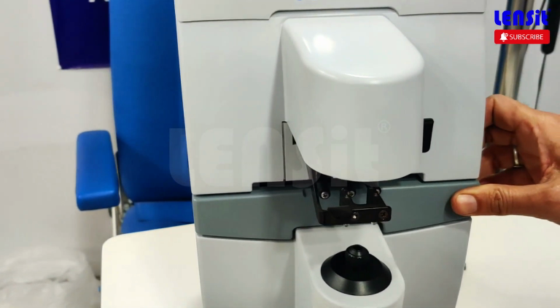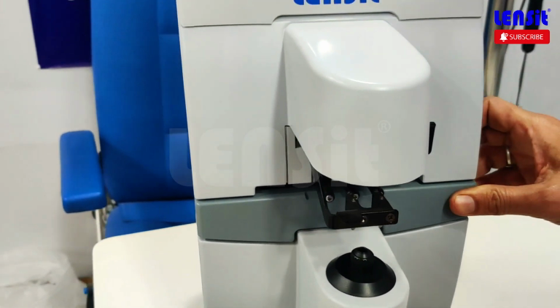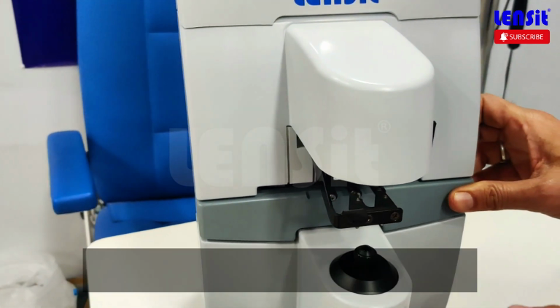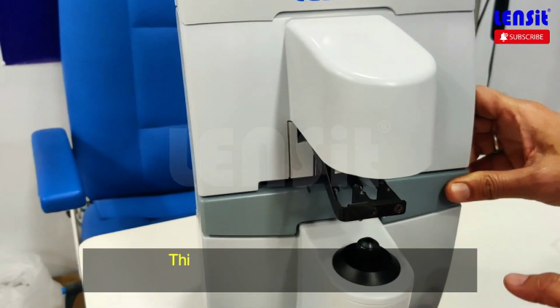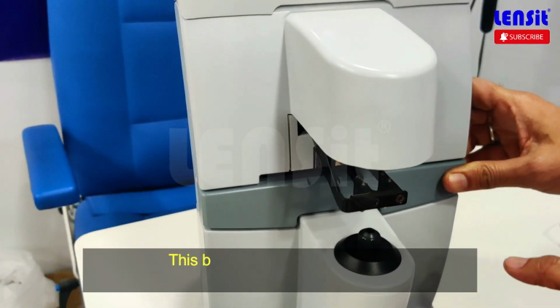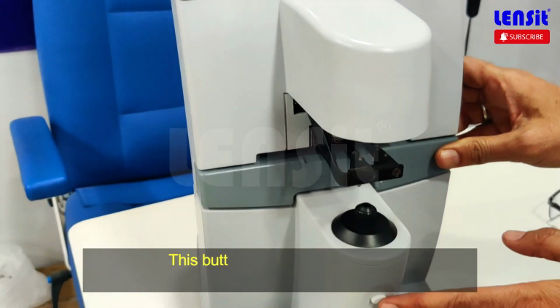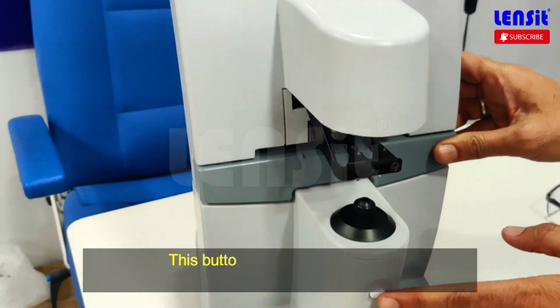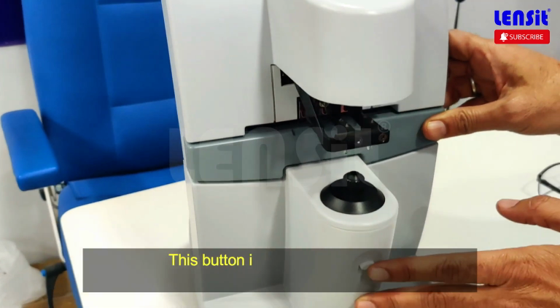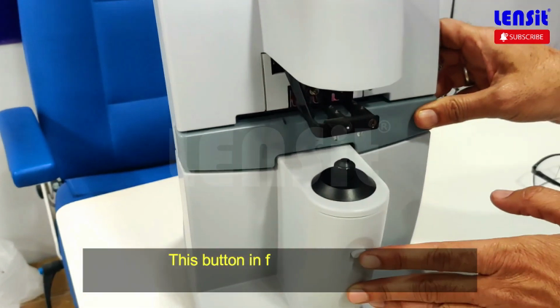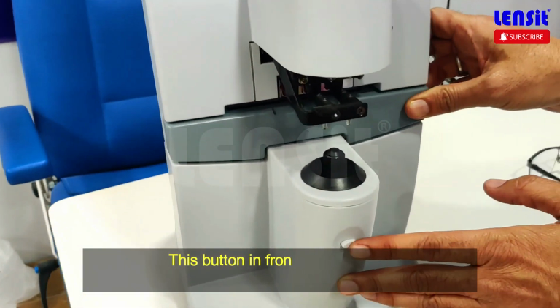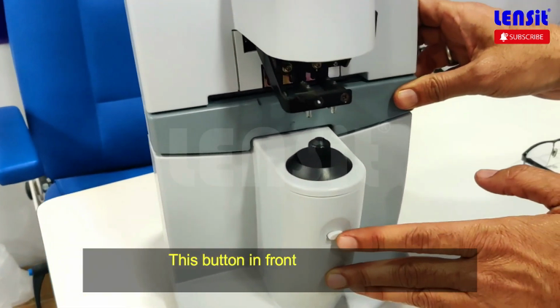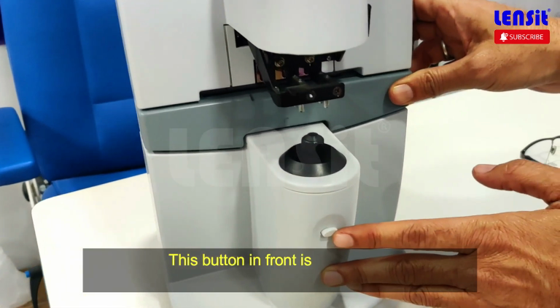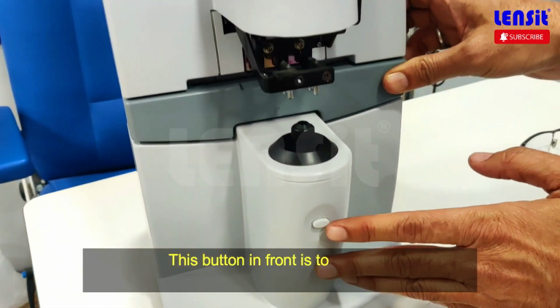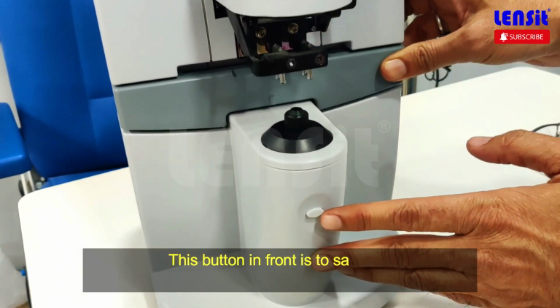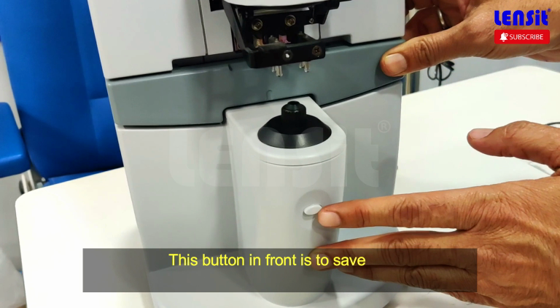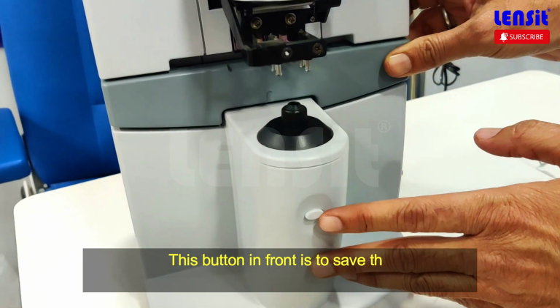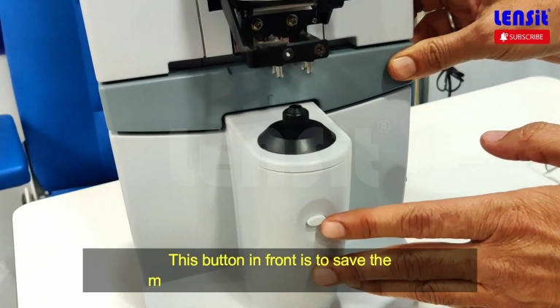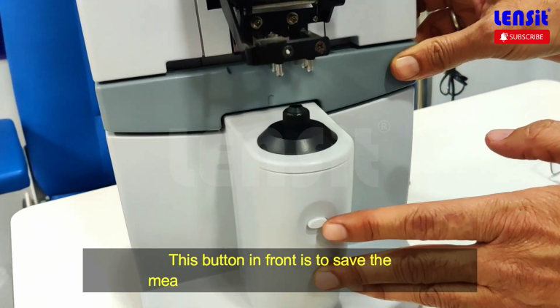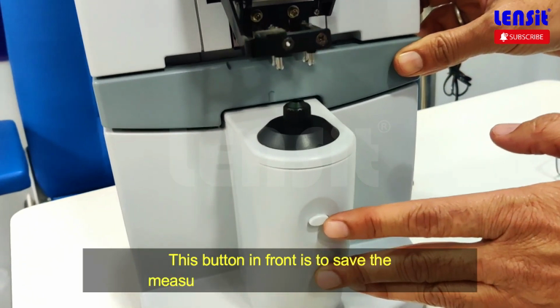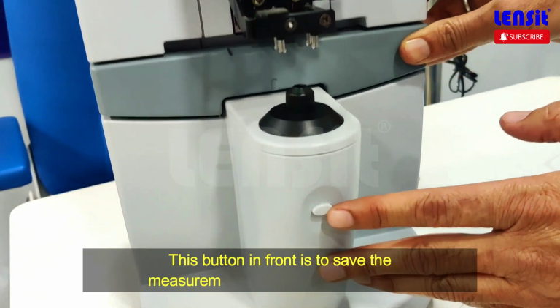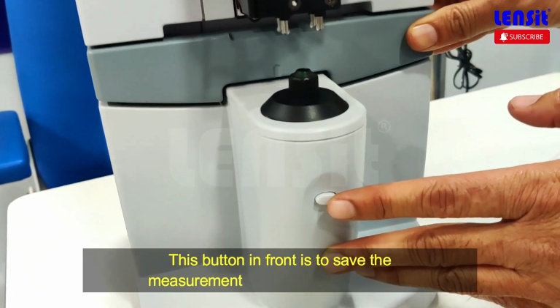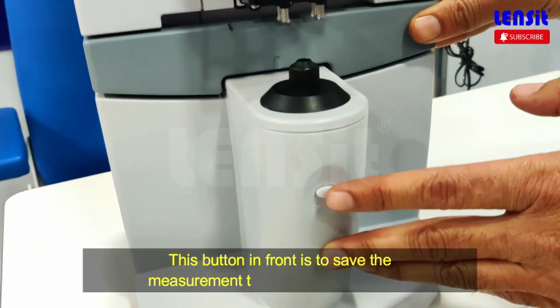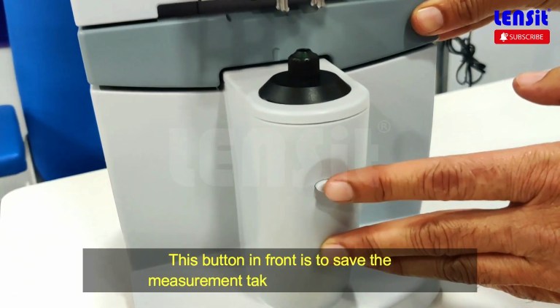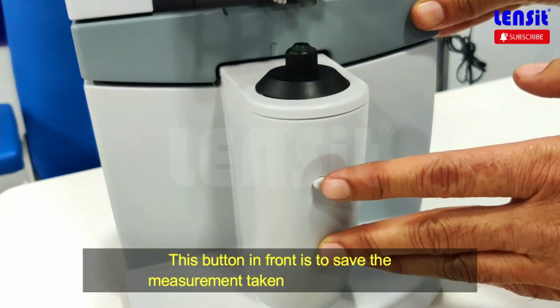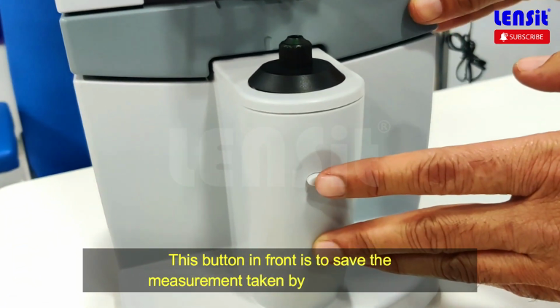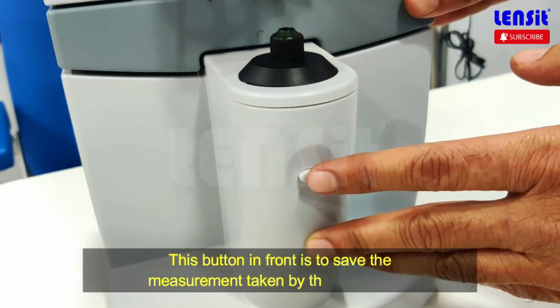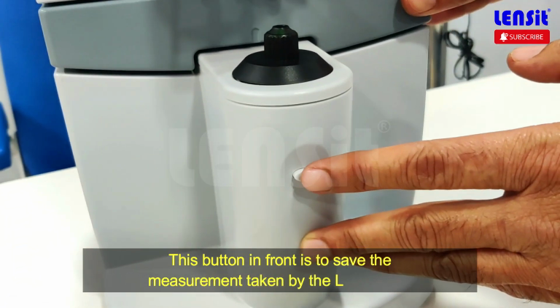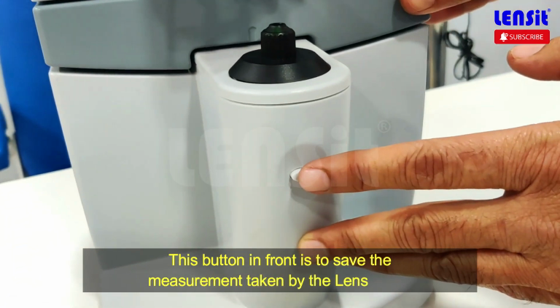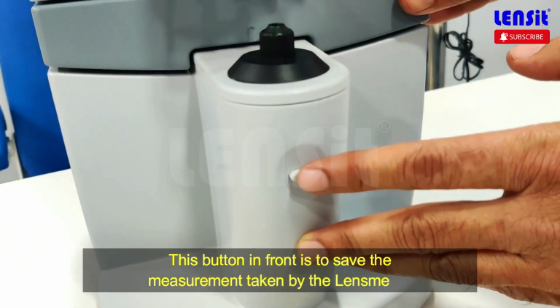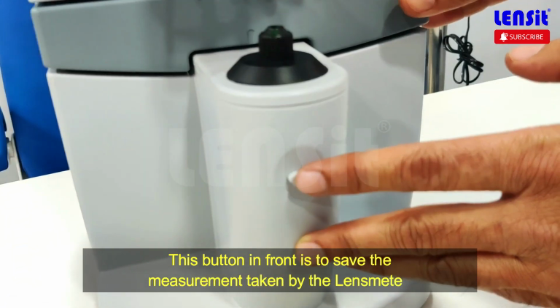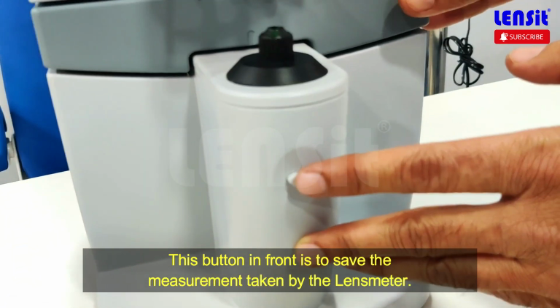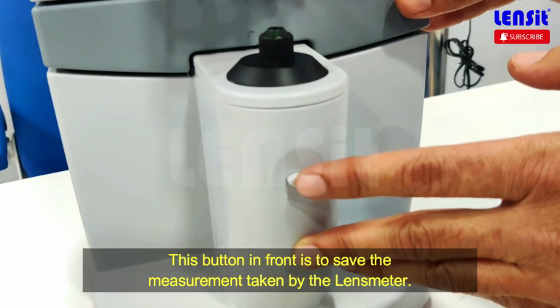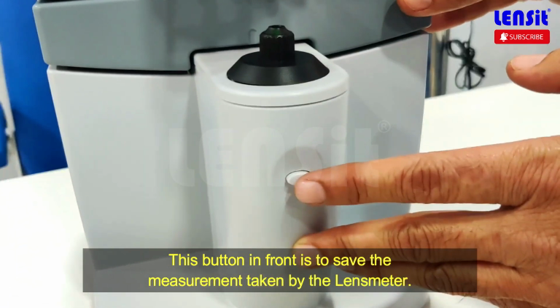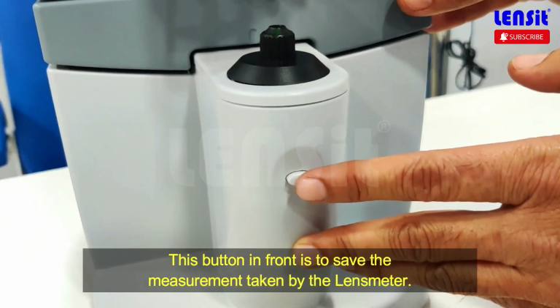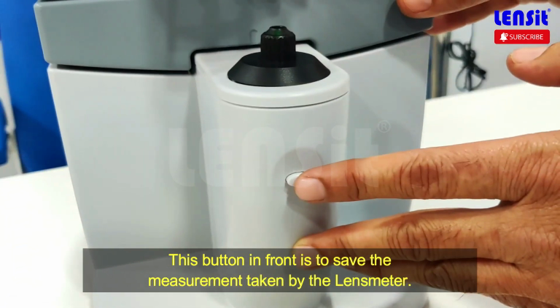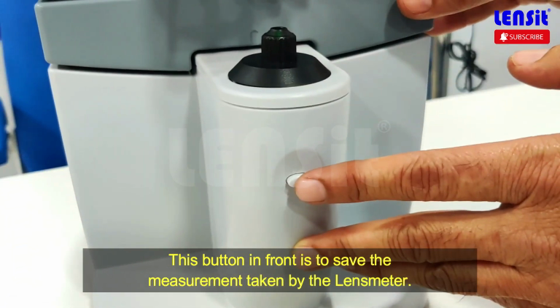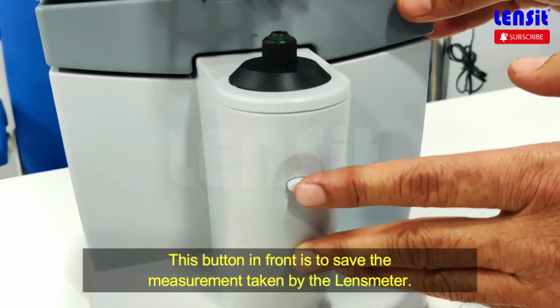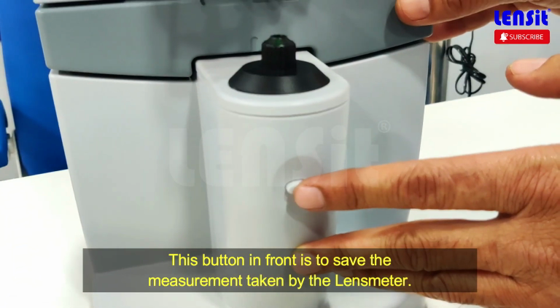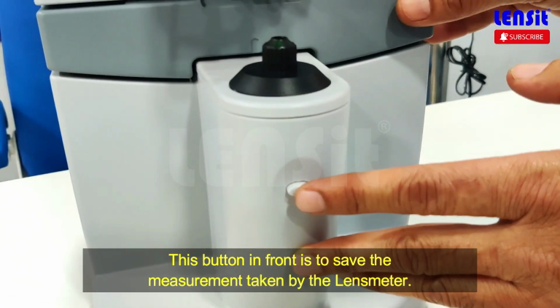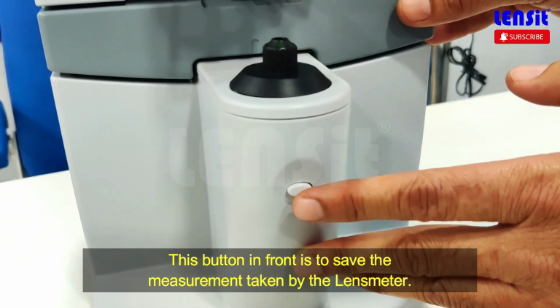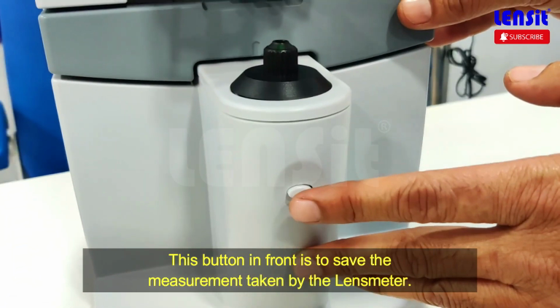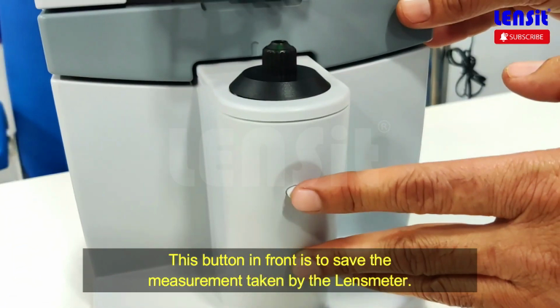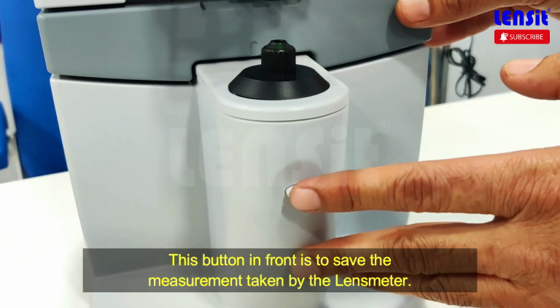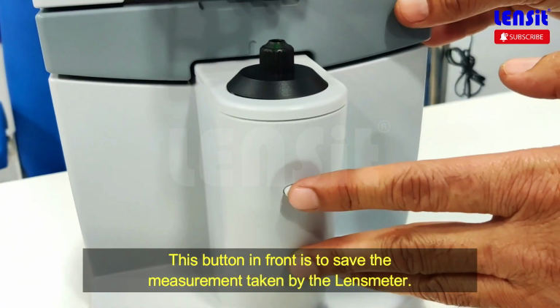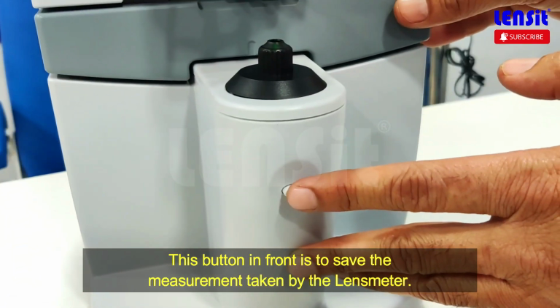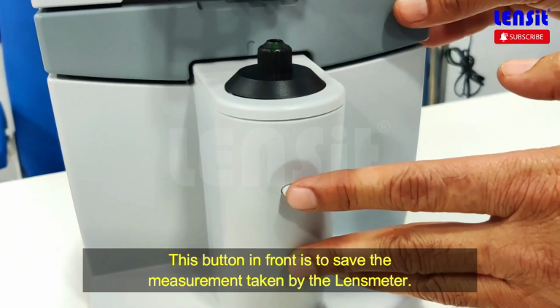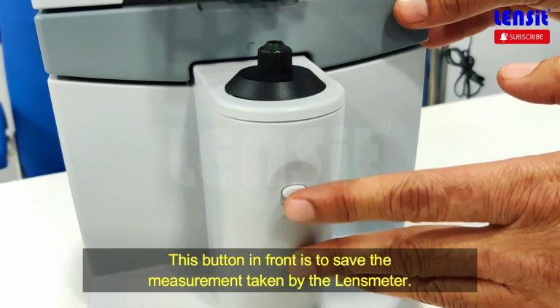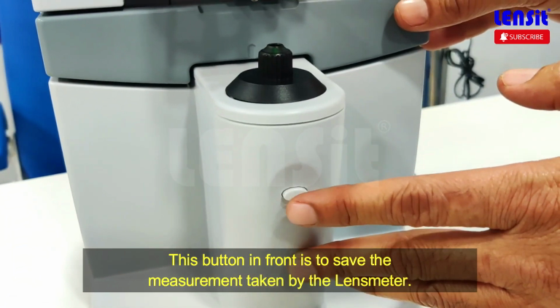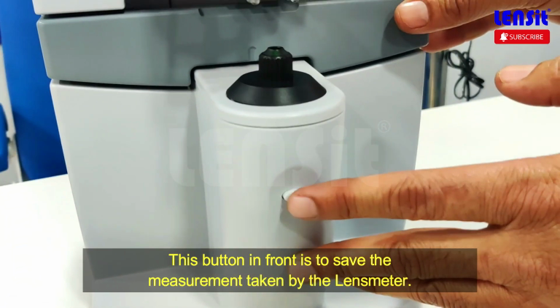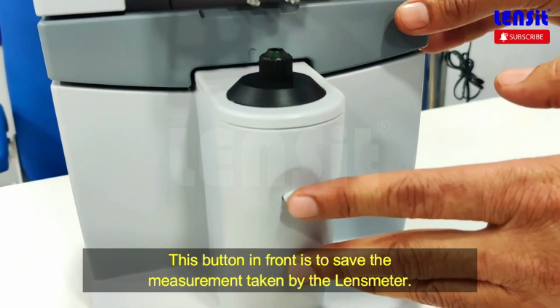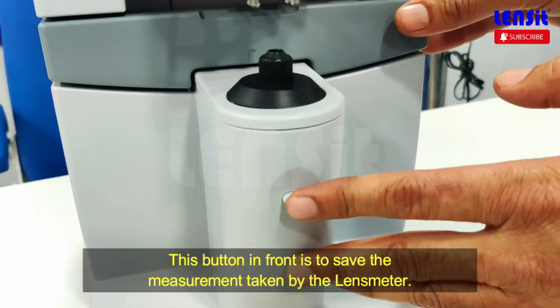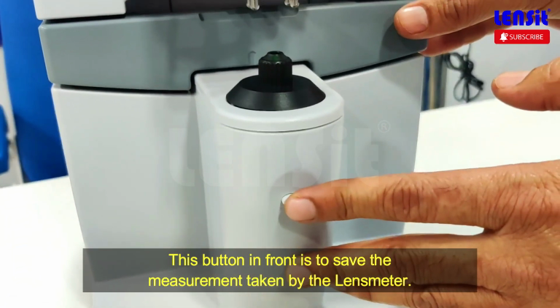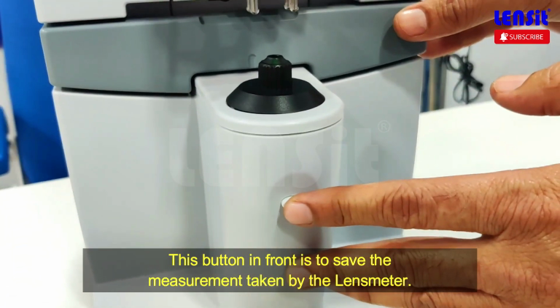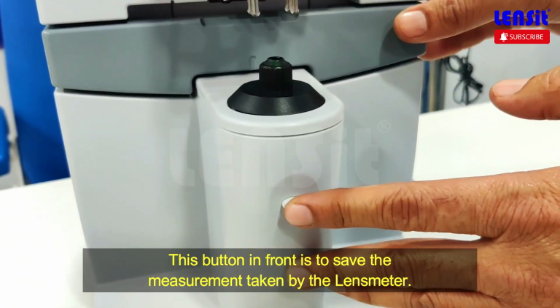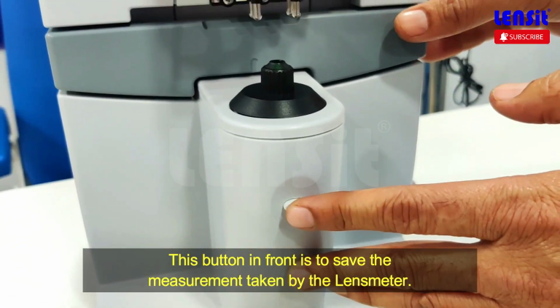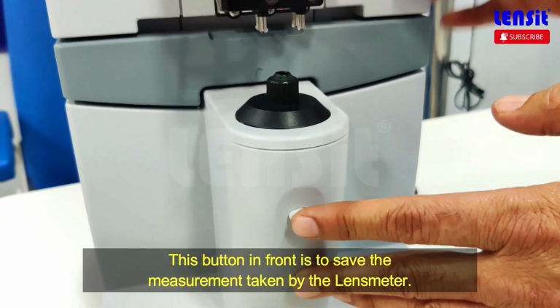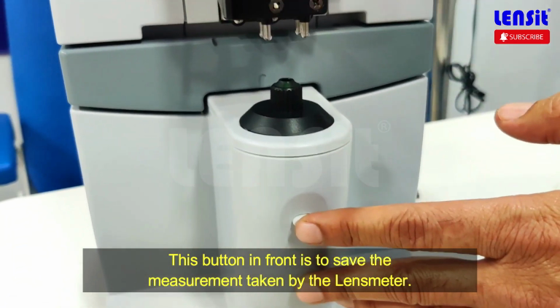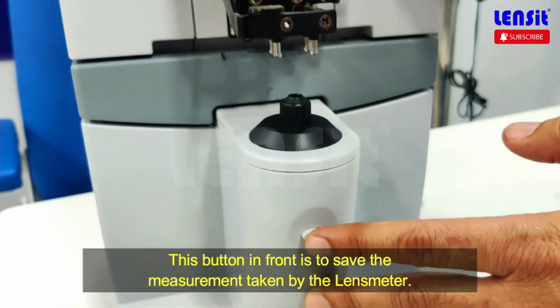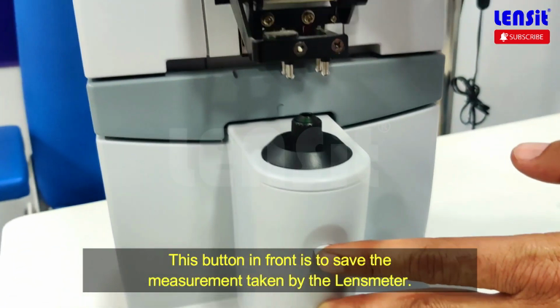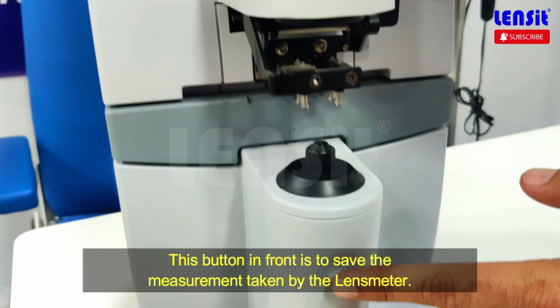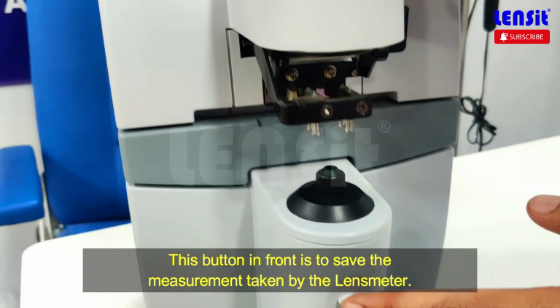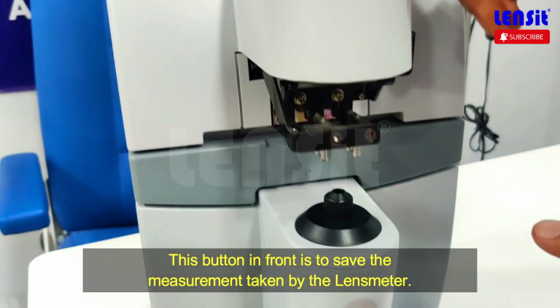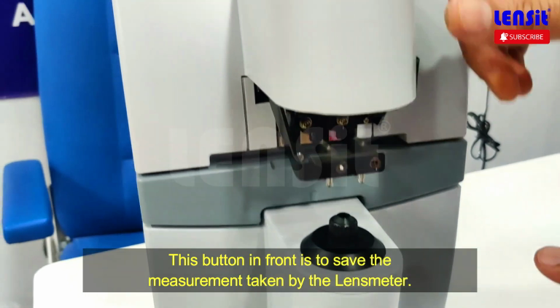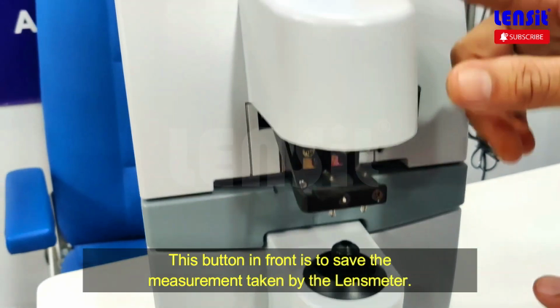This is a save button. You can press this button and save it.